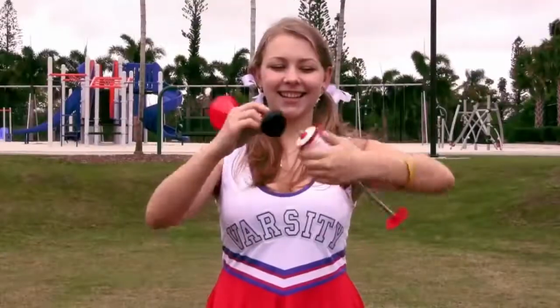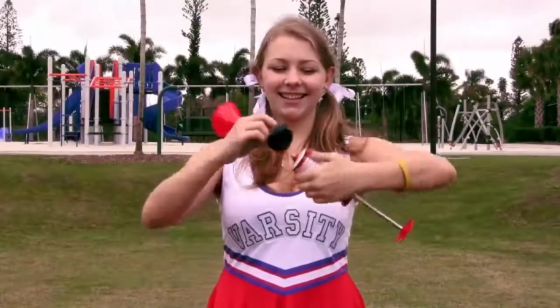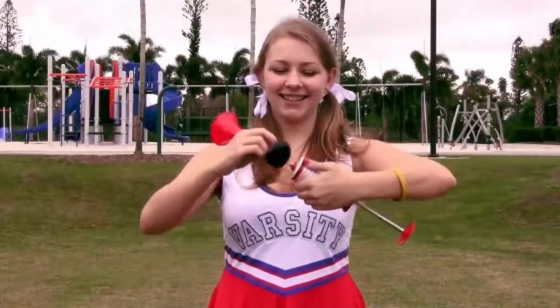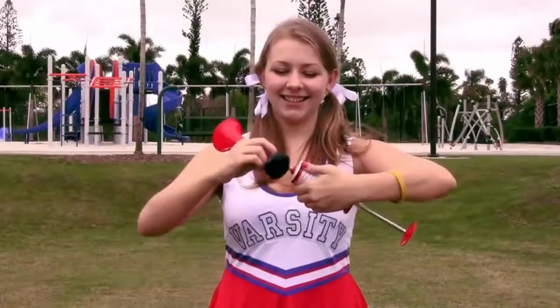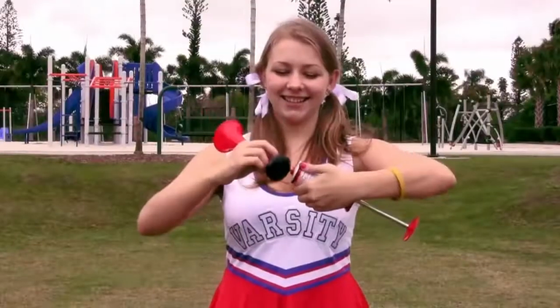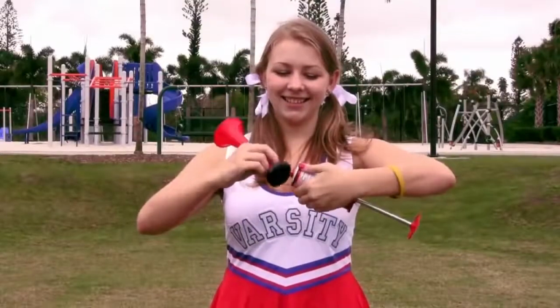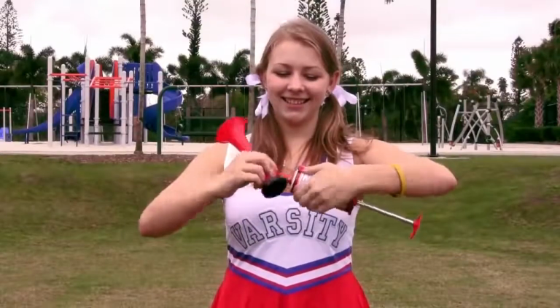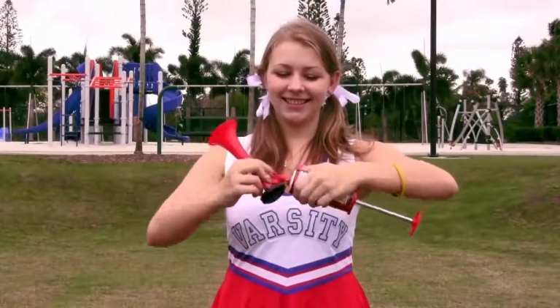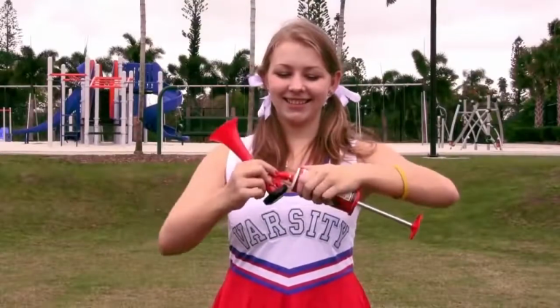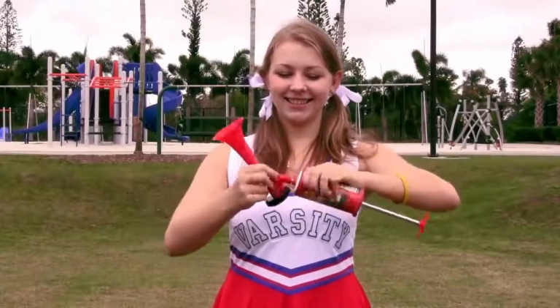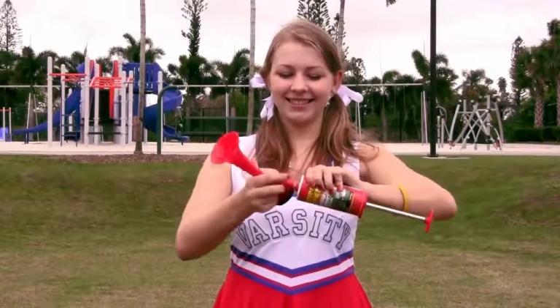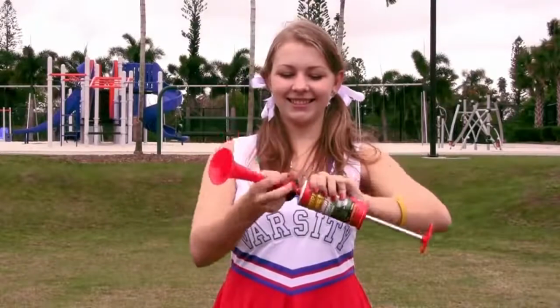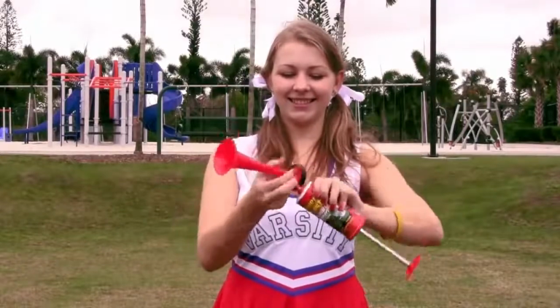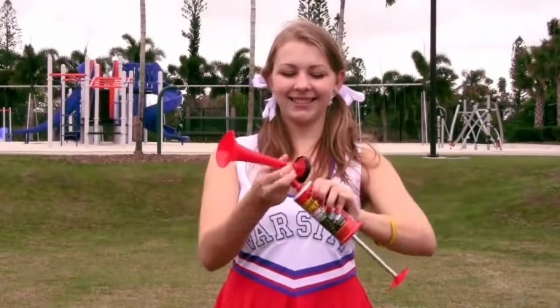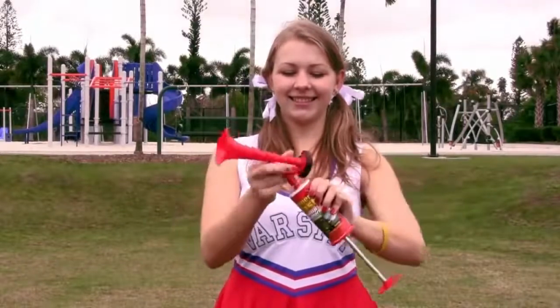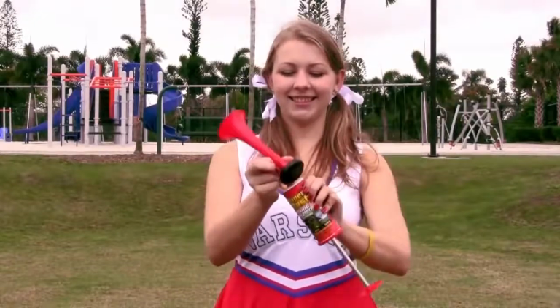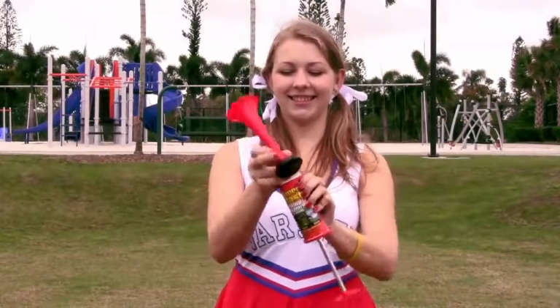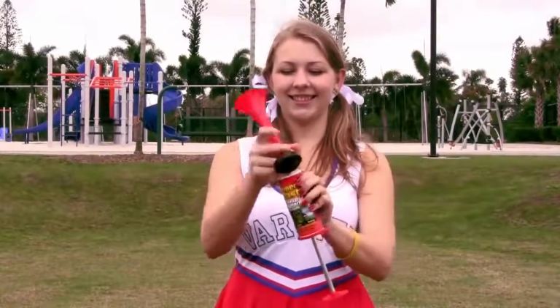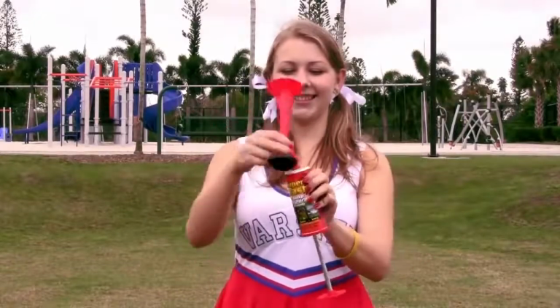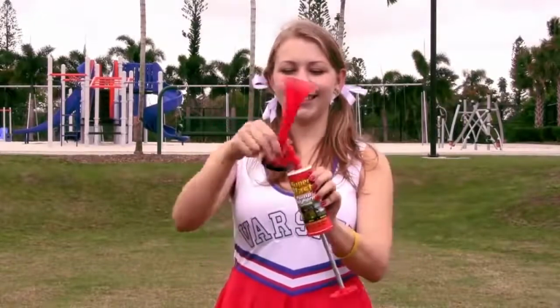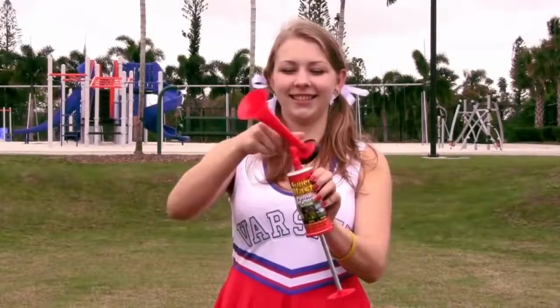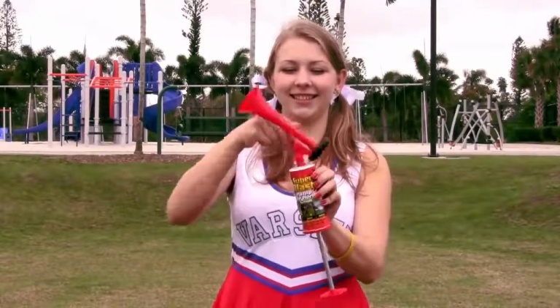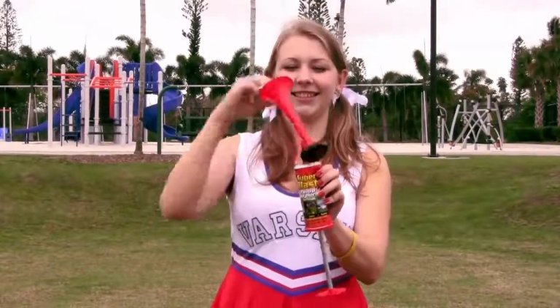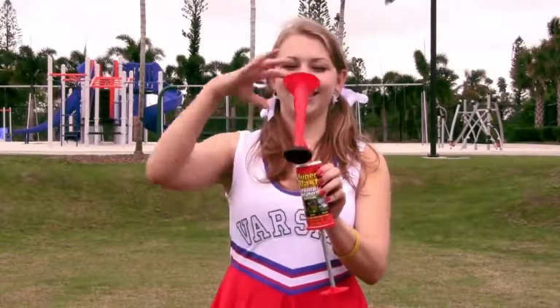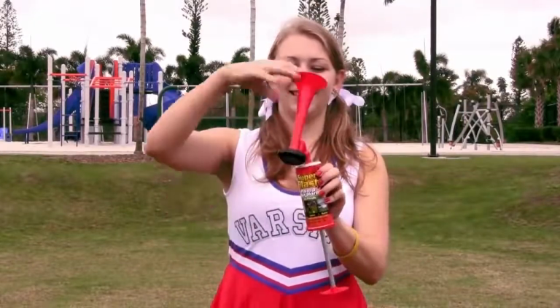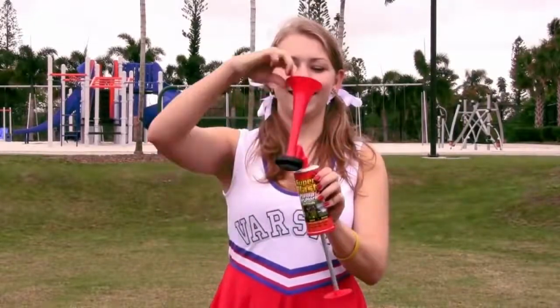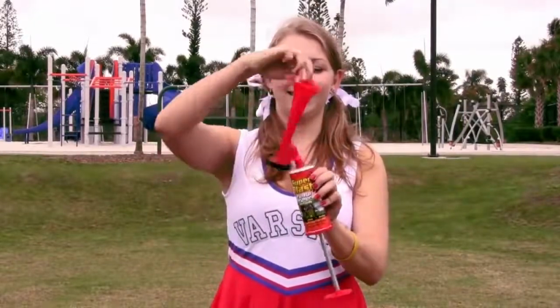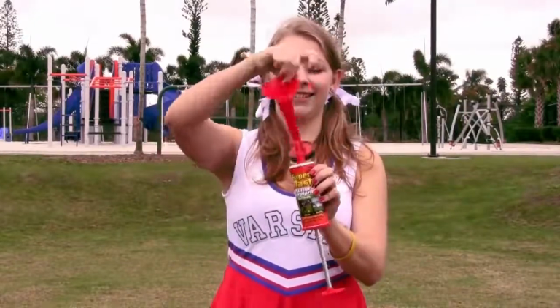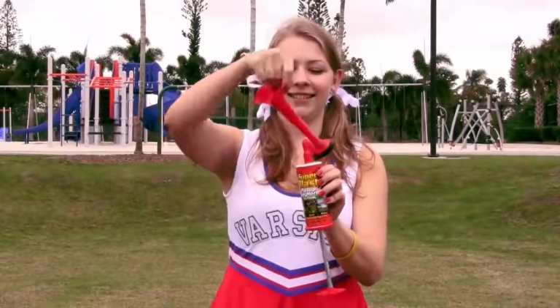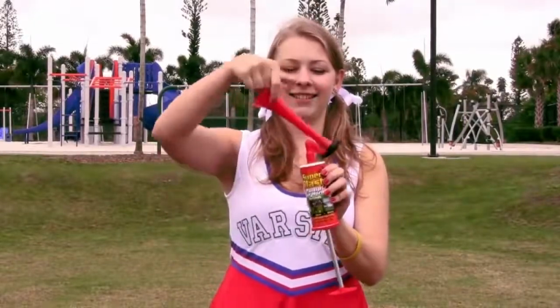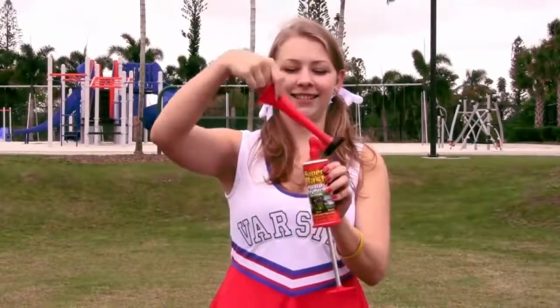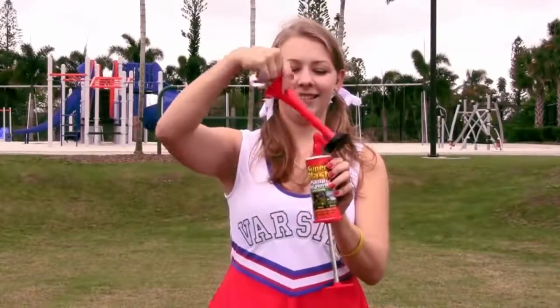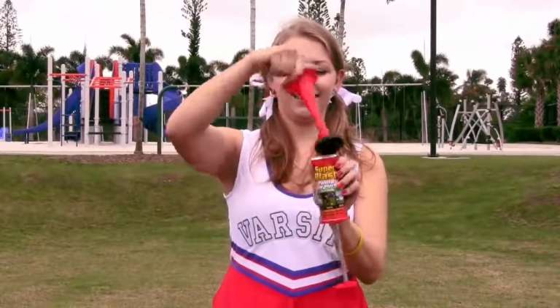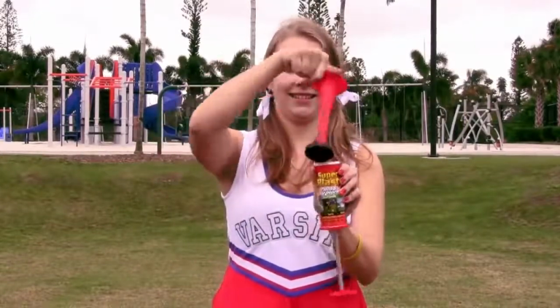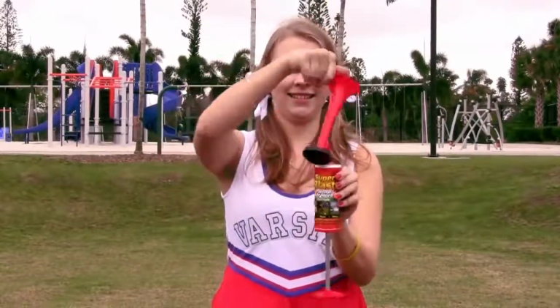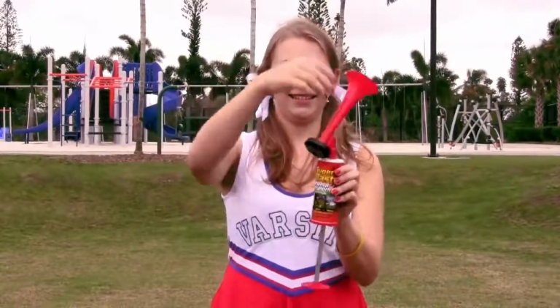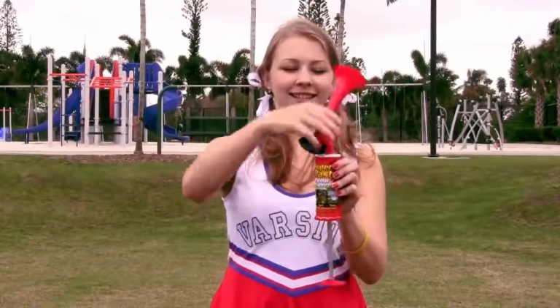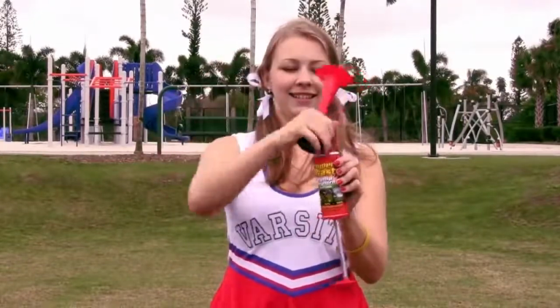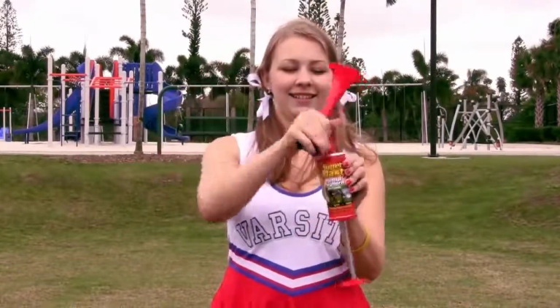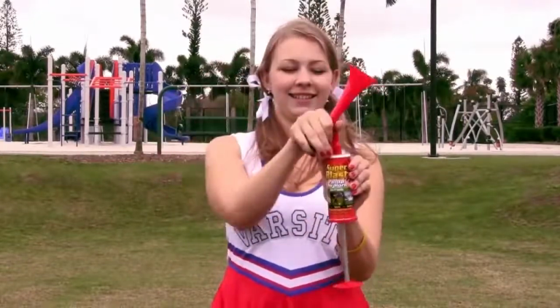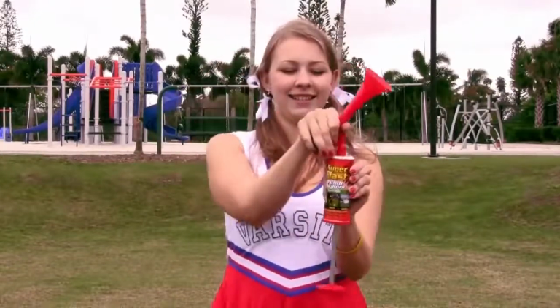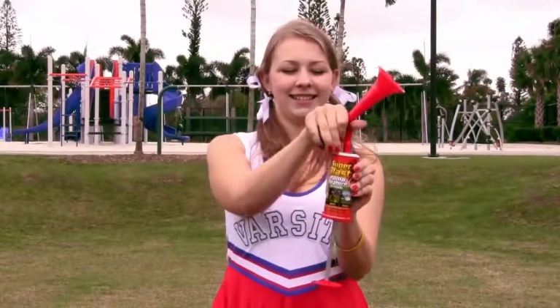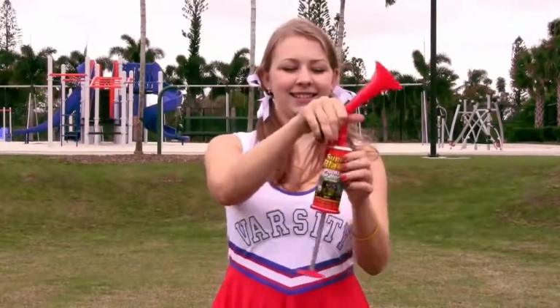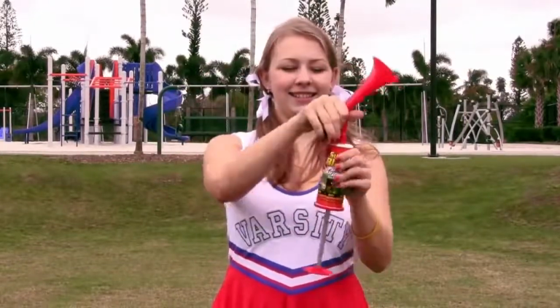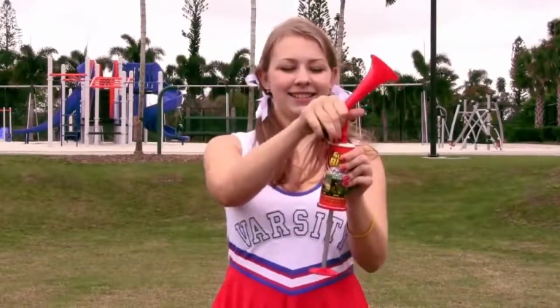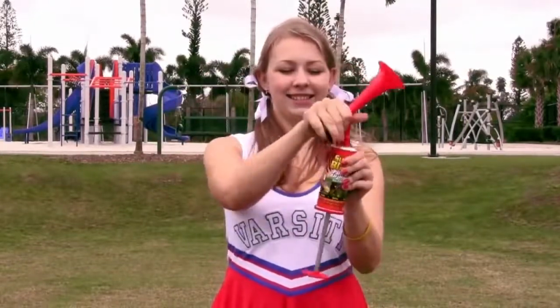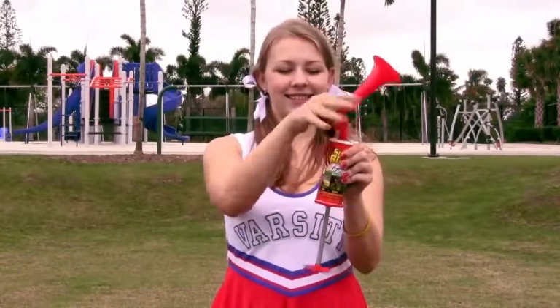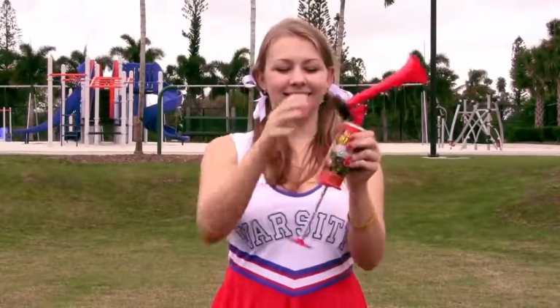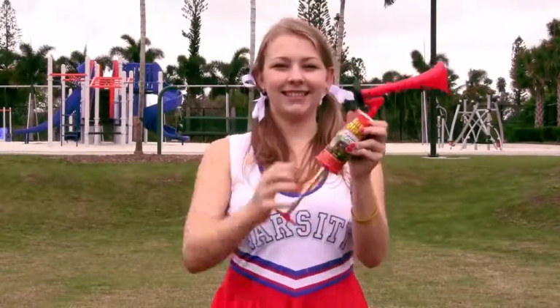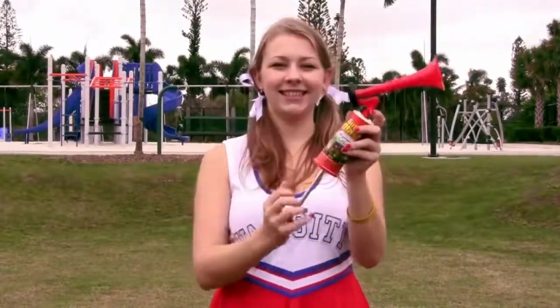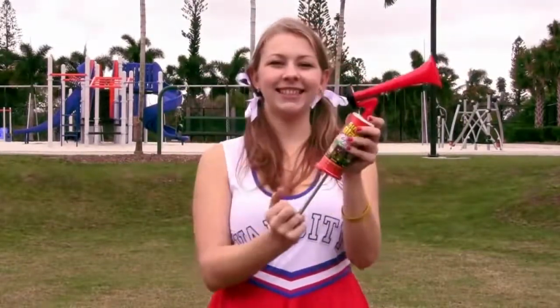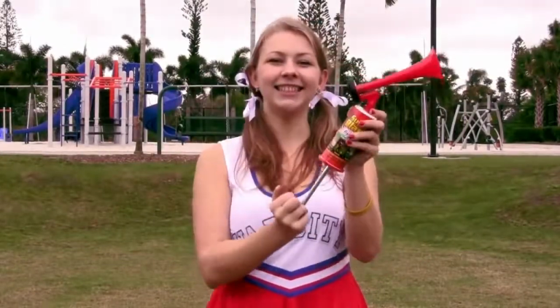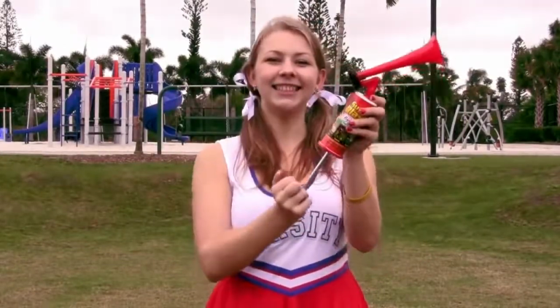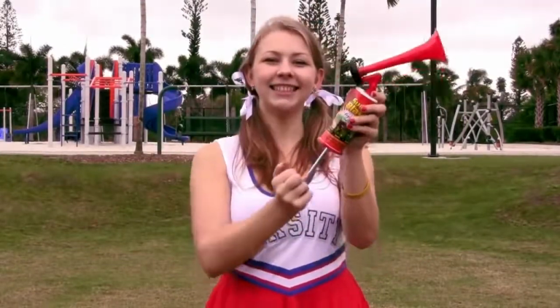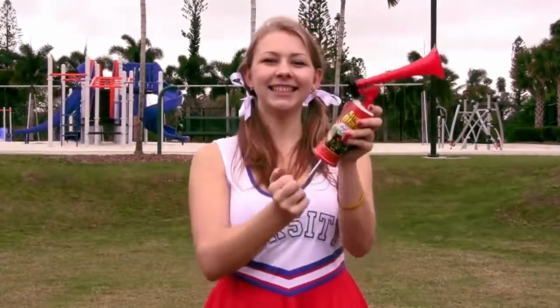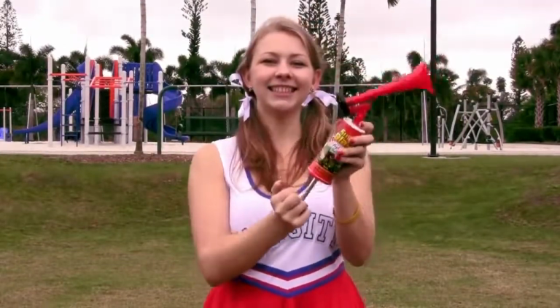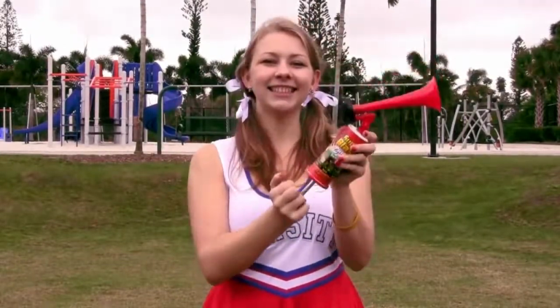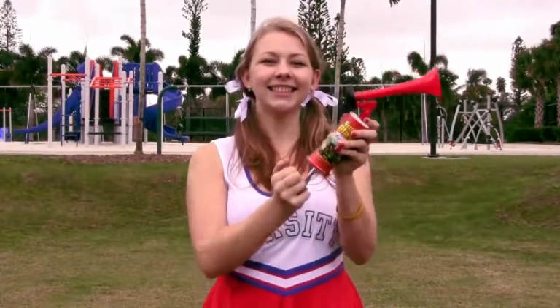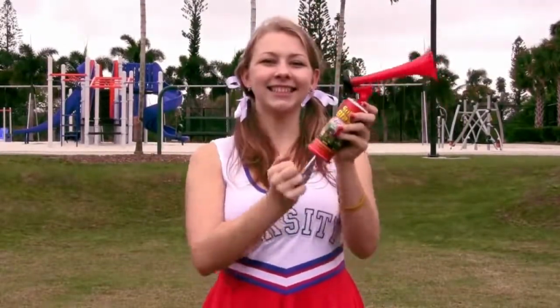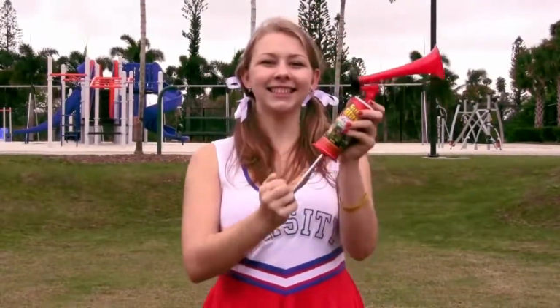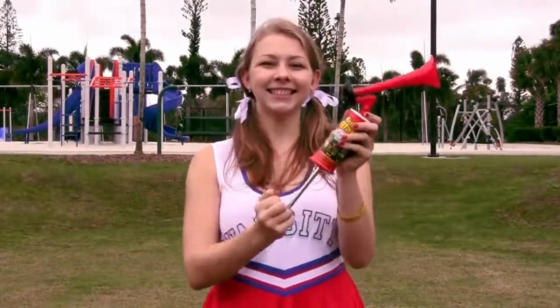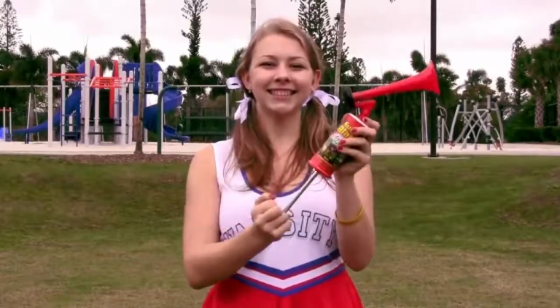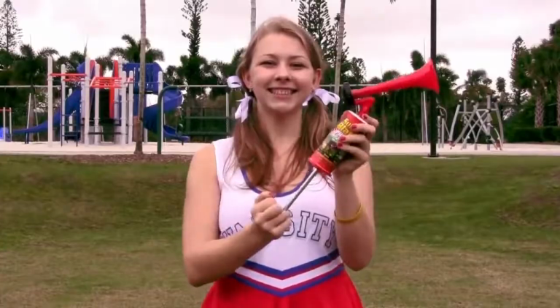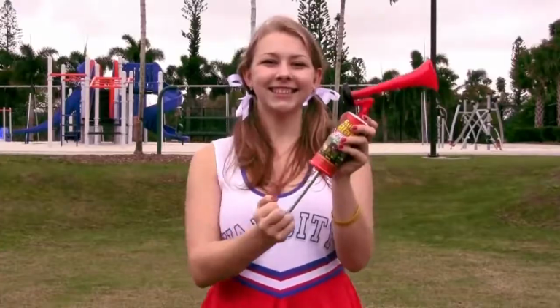Super Blast Pump Horn is easy to use and eco-friendly. Simply install the horn by screwing onto the base and it's ready to sound off.